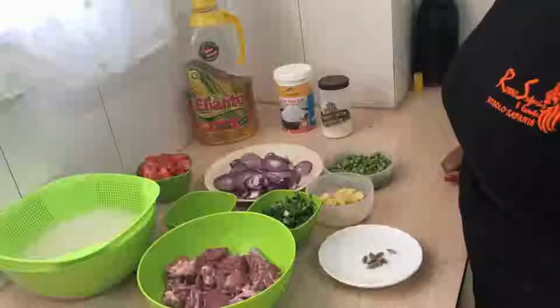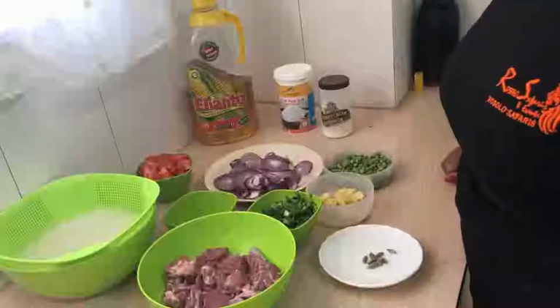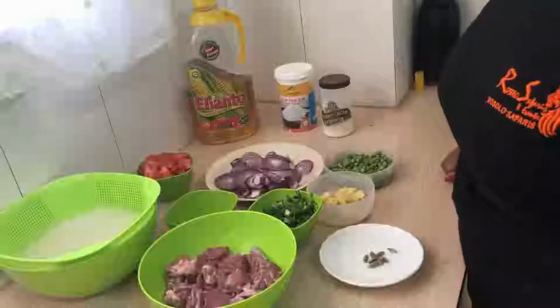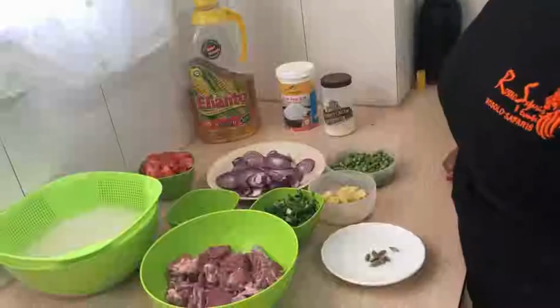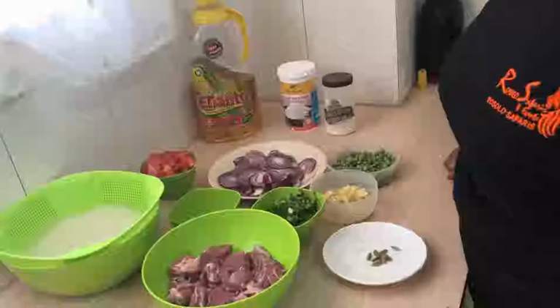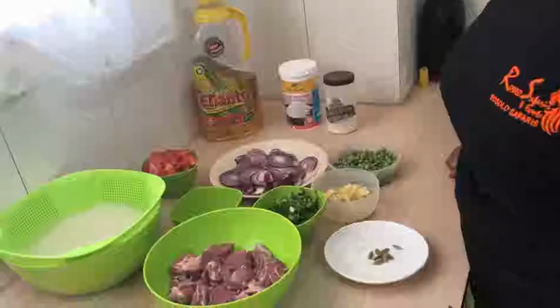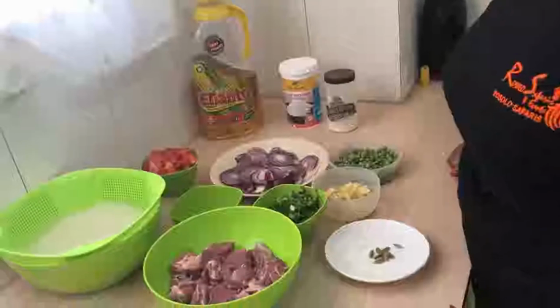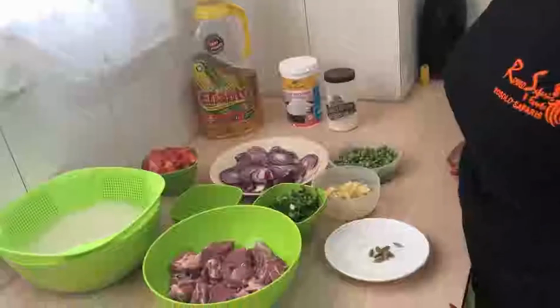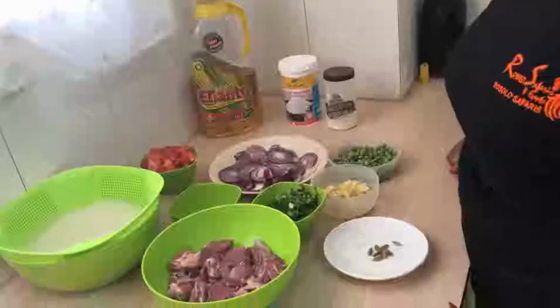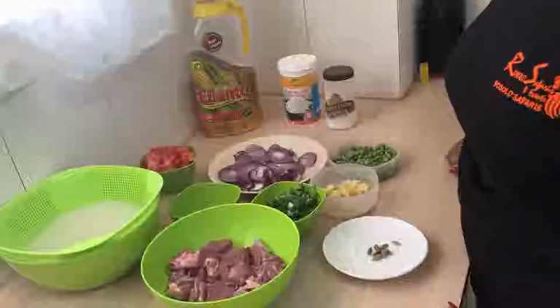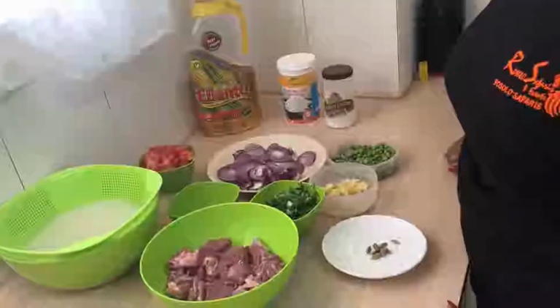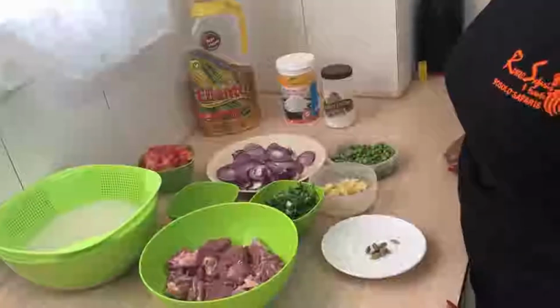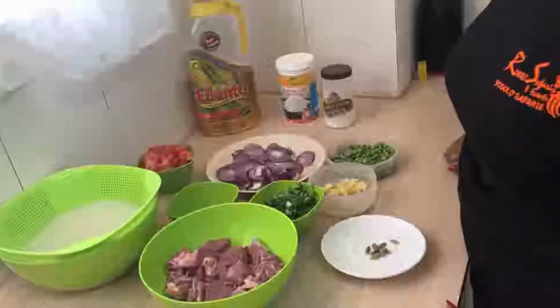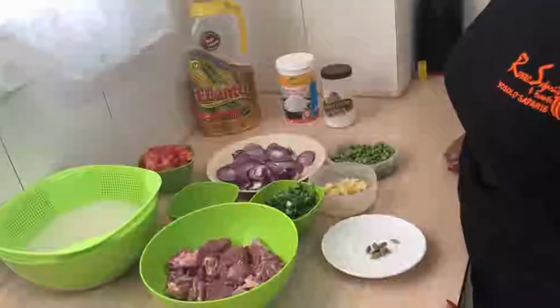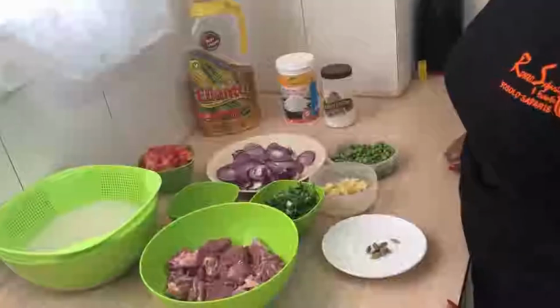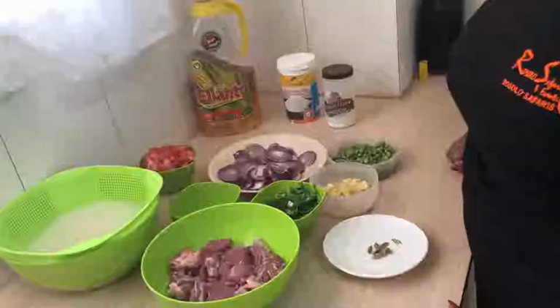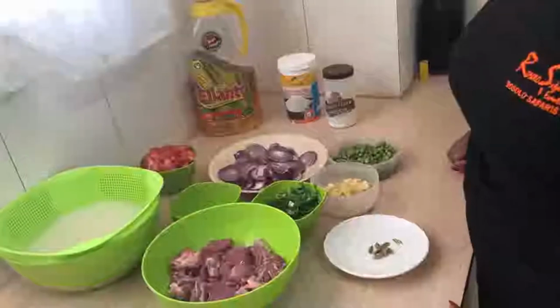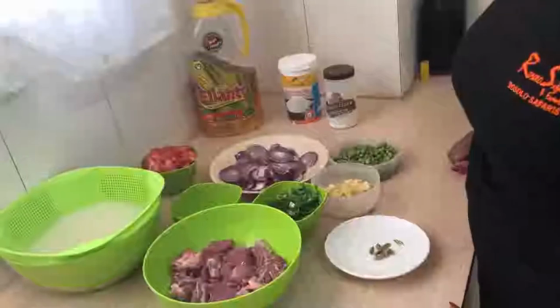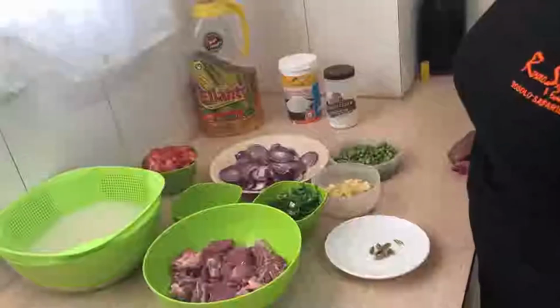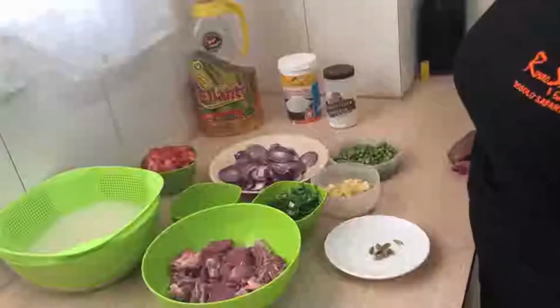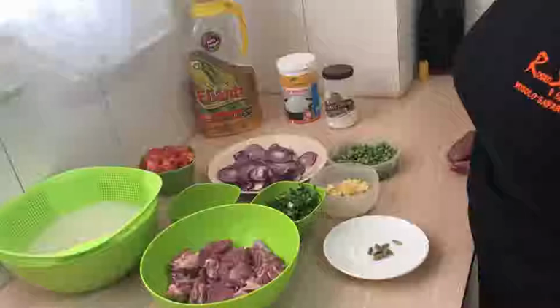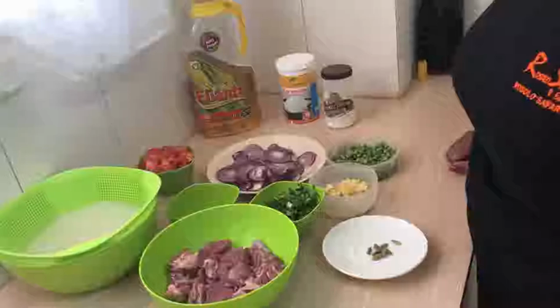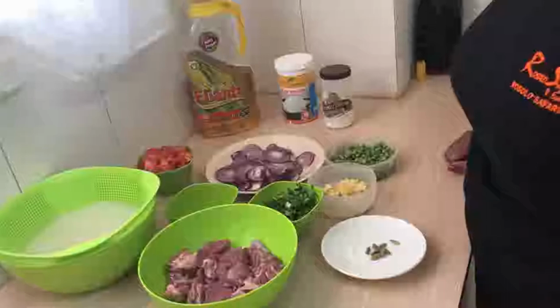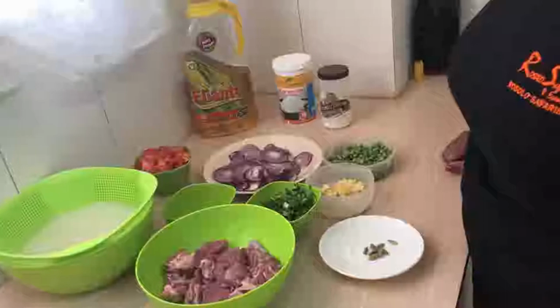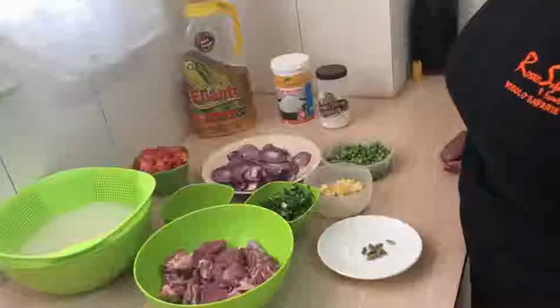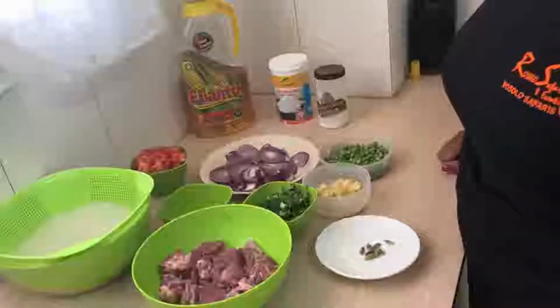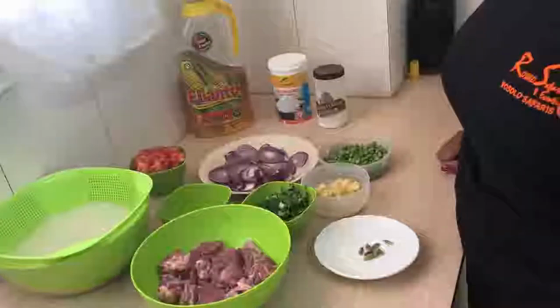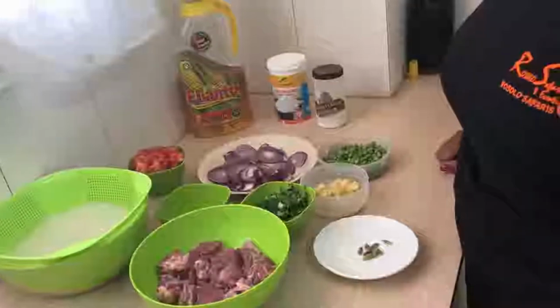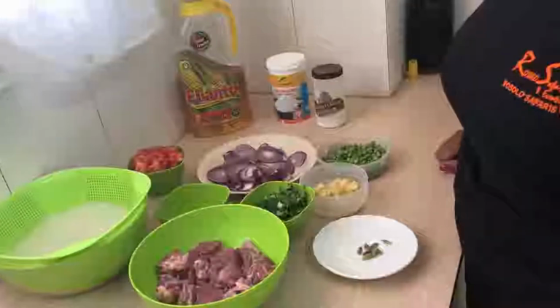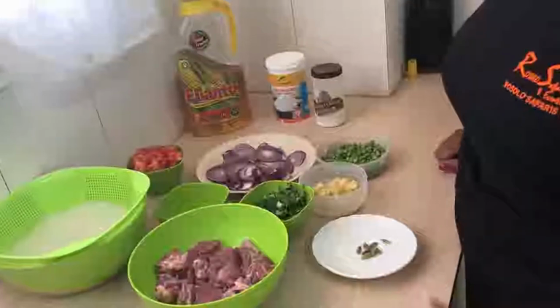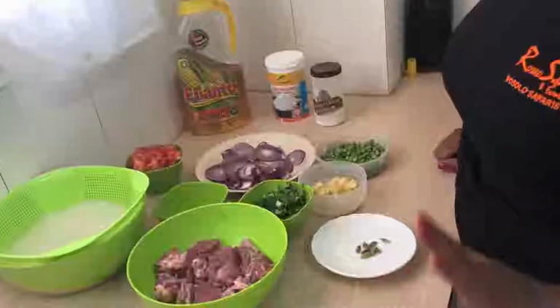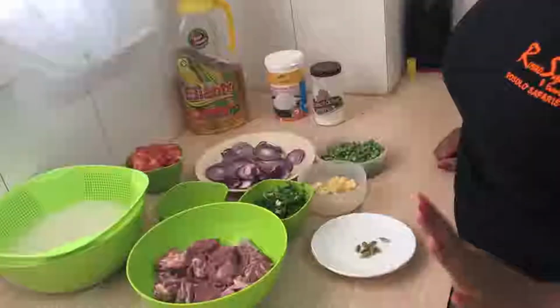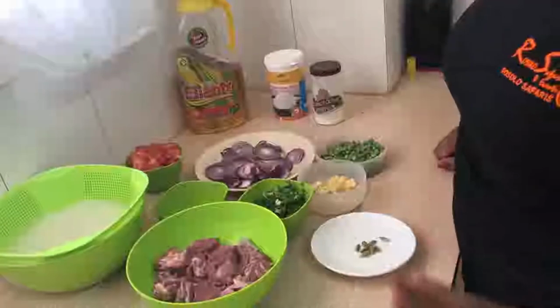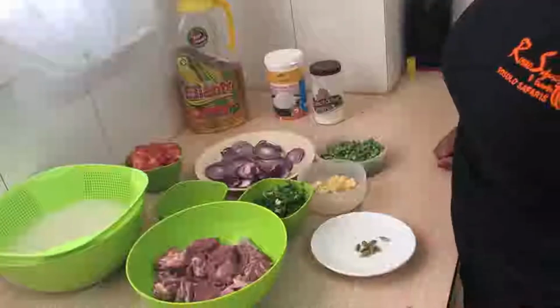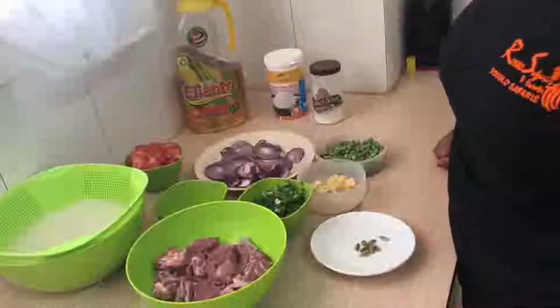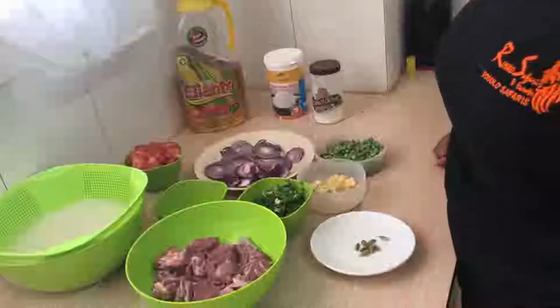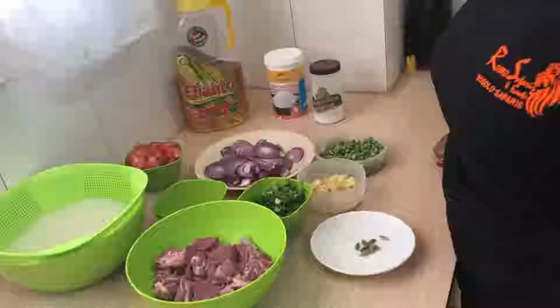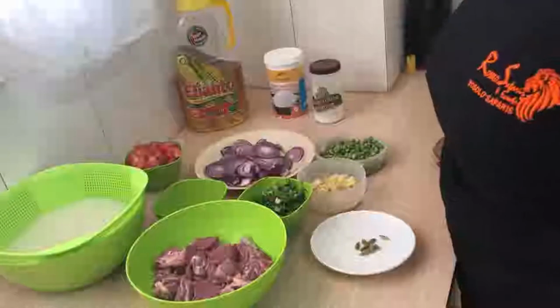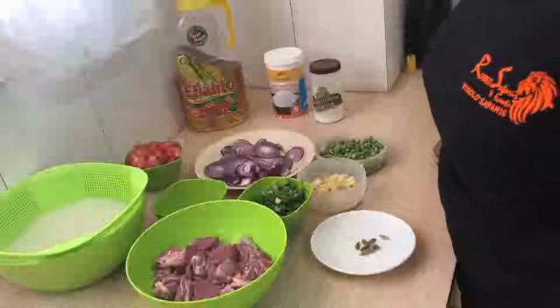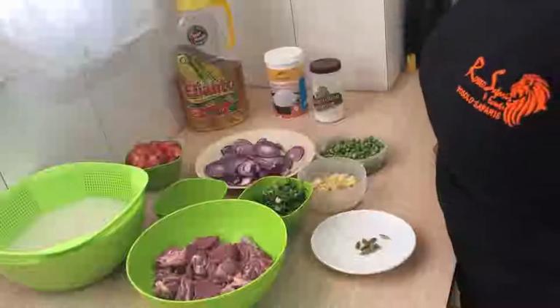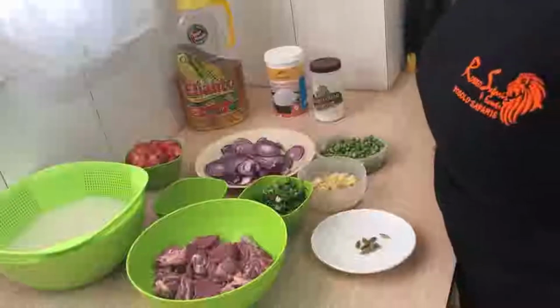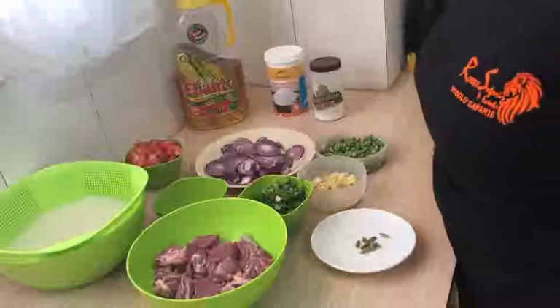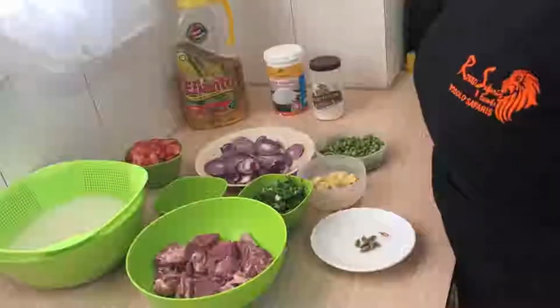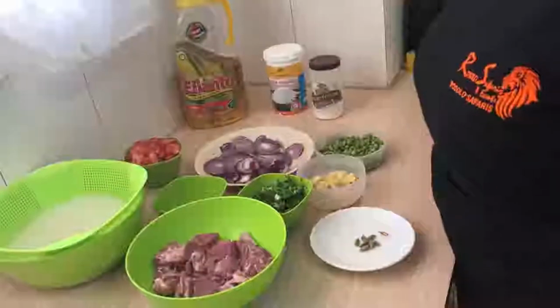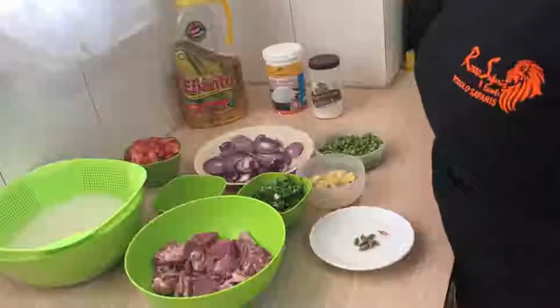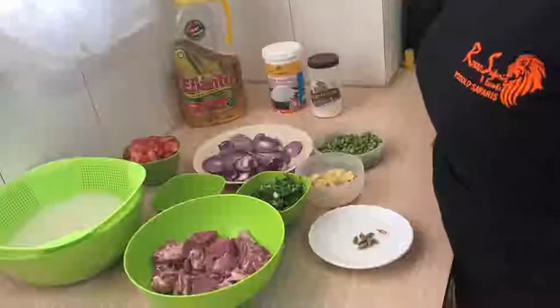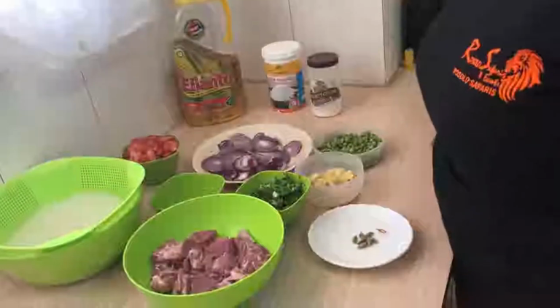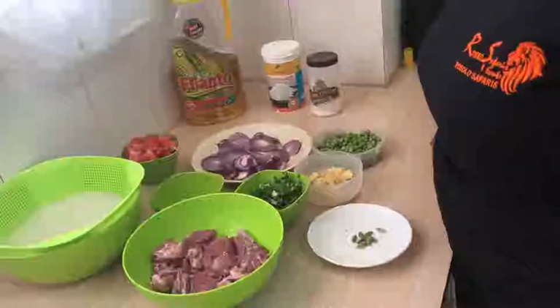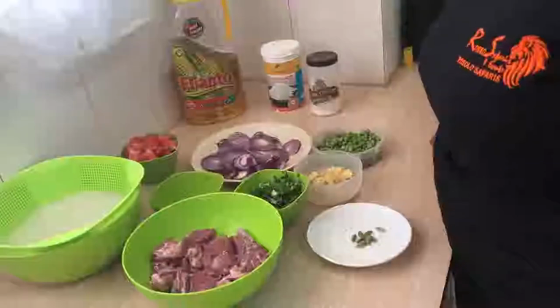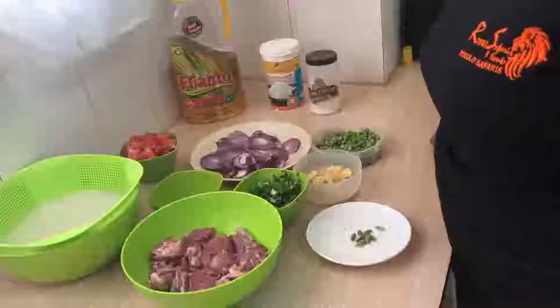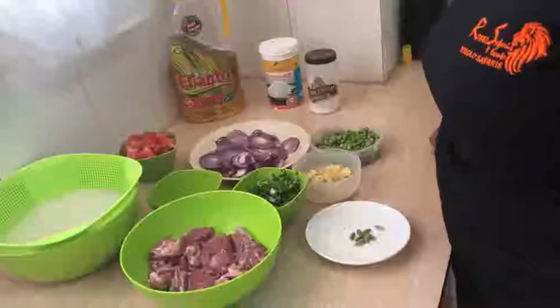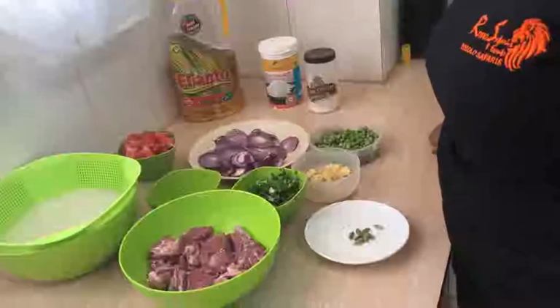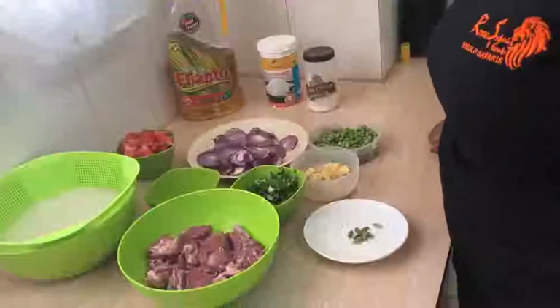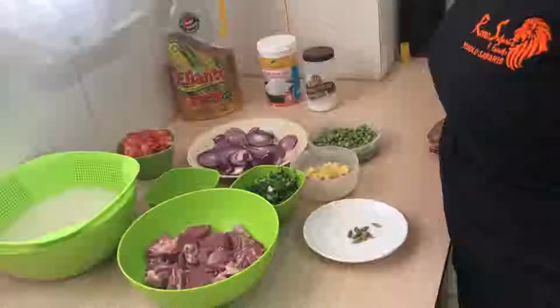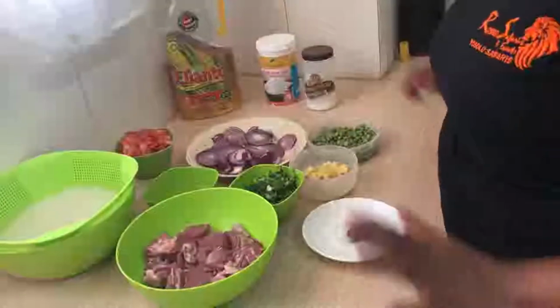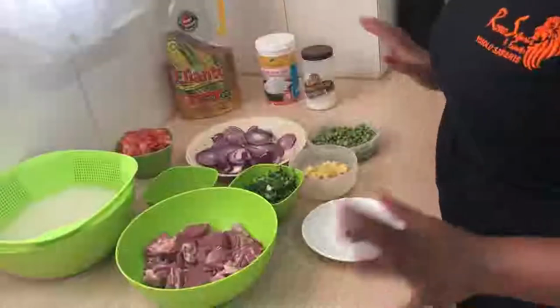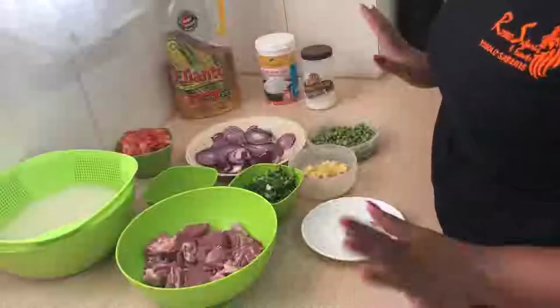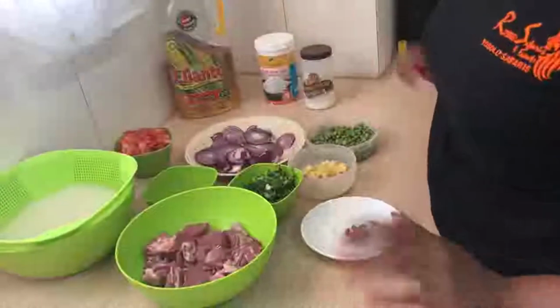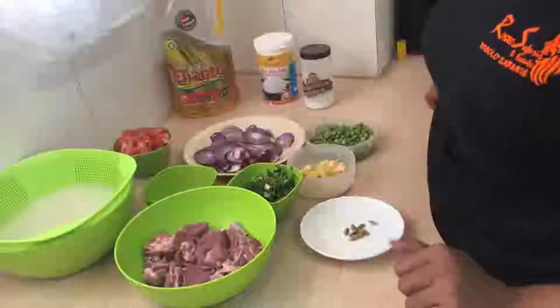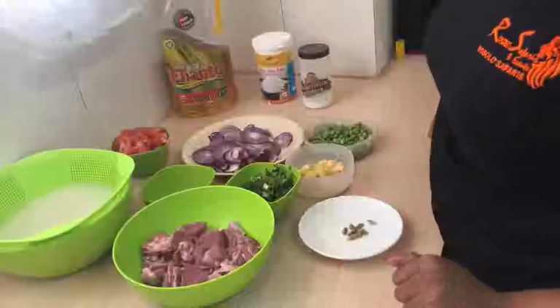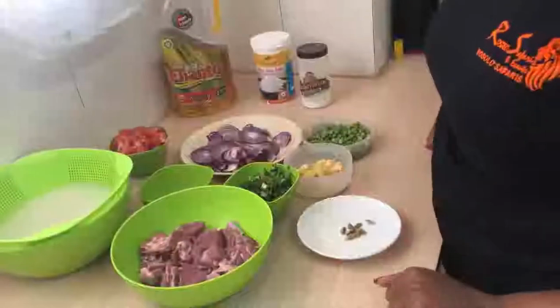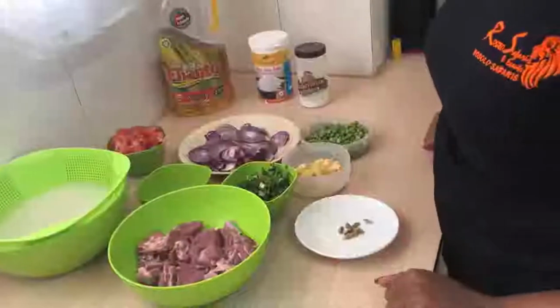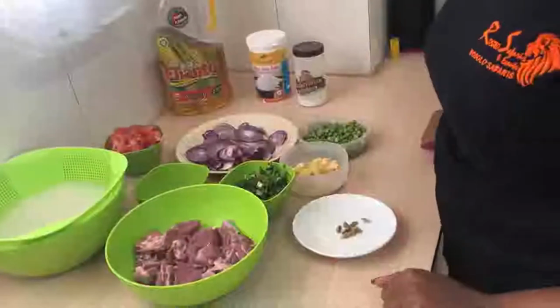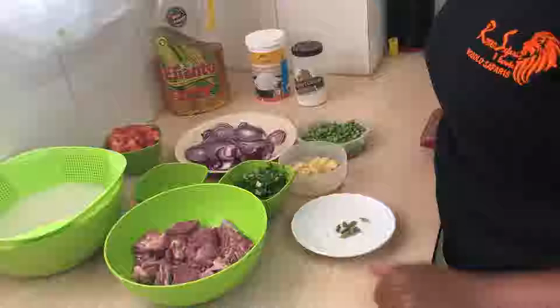Welcome to Damagome. Today we are going to make buzi wet fry and coconut rice. Here are my ingredients.